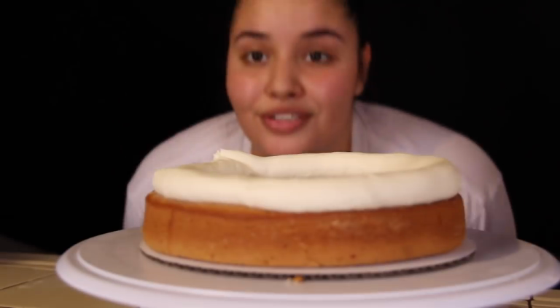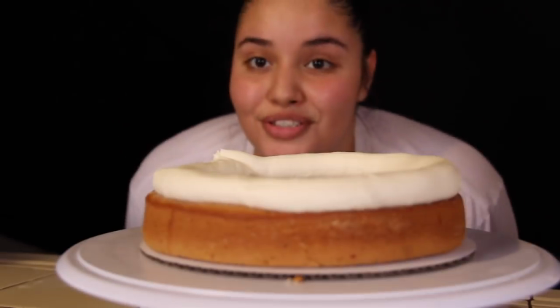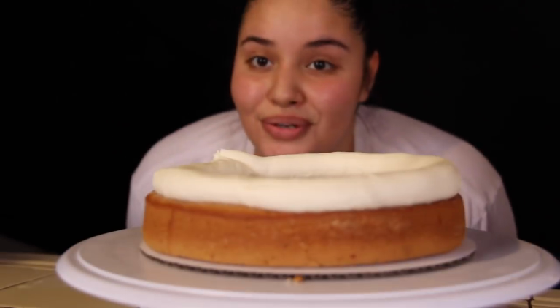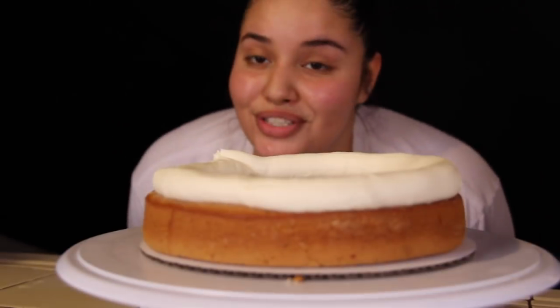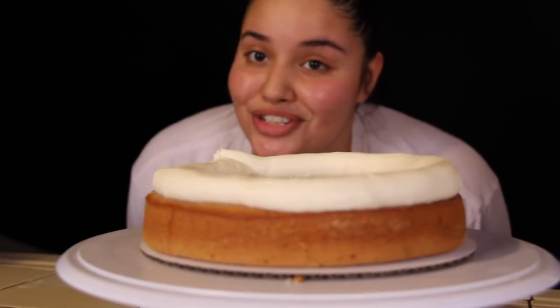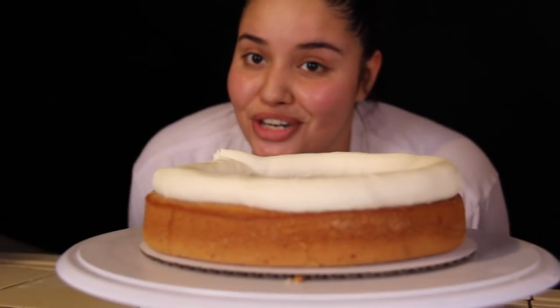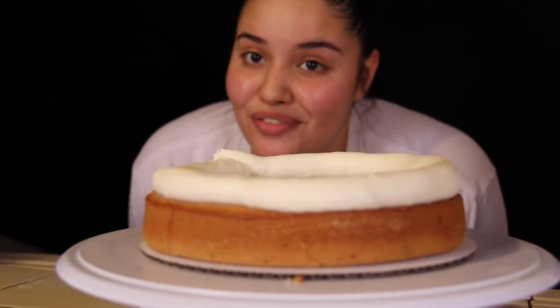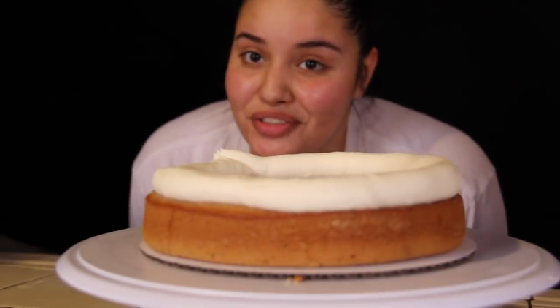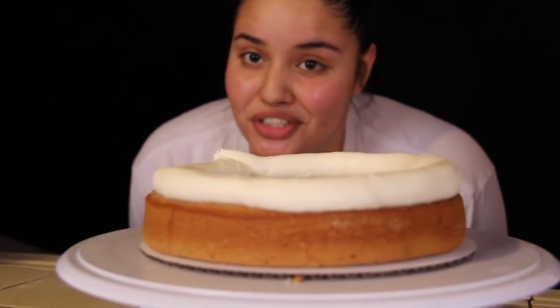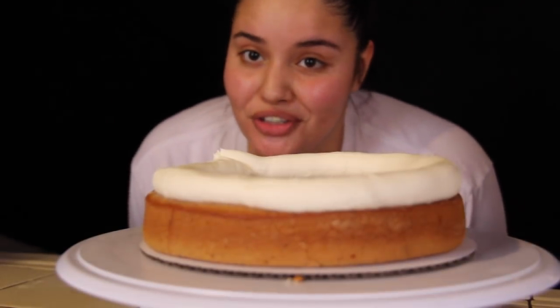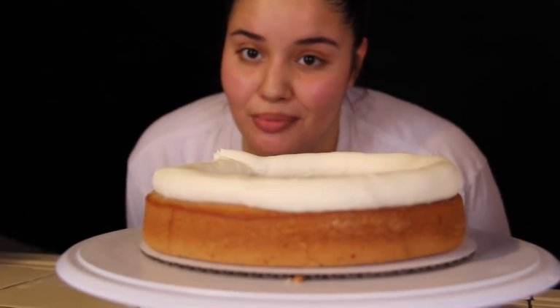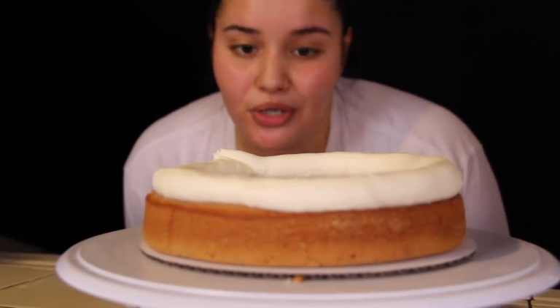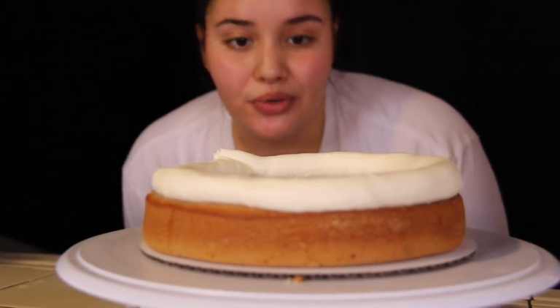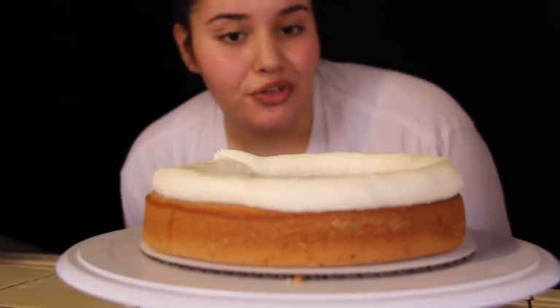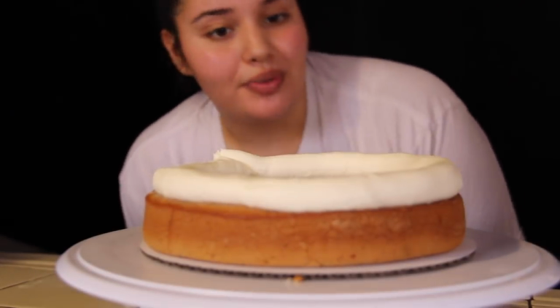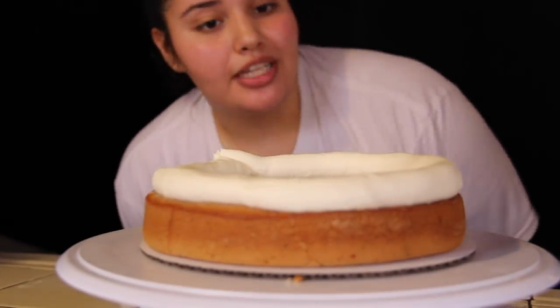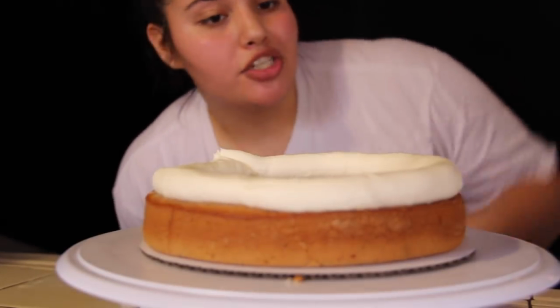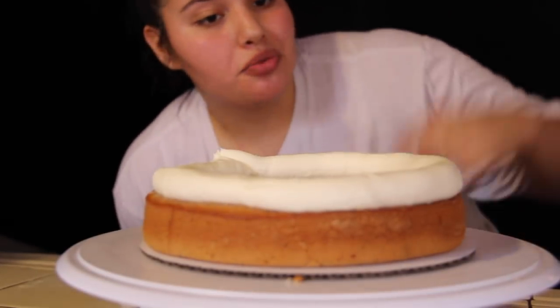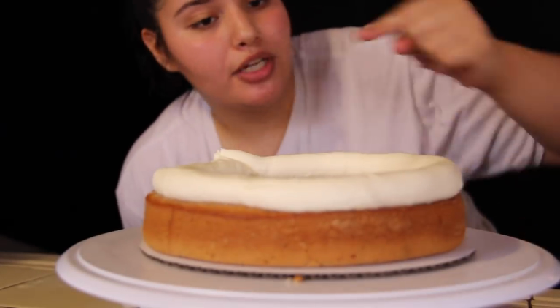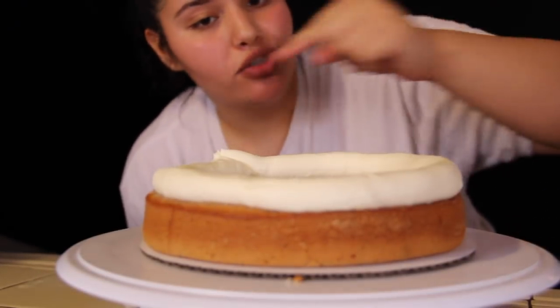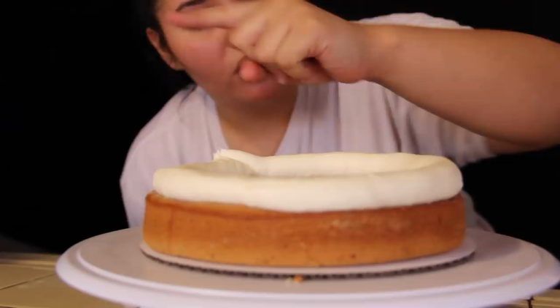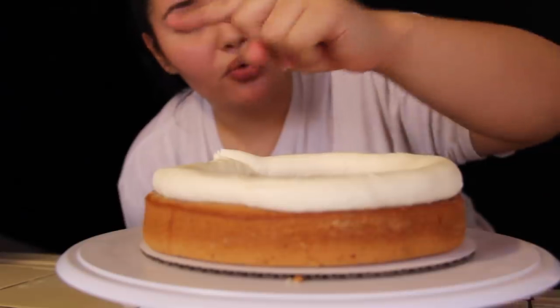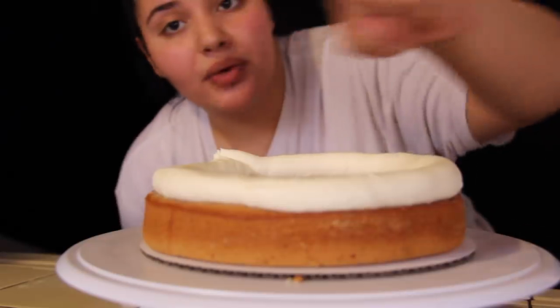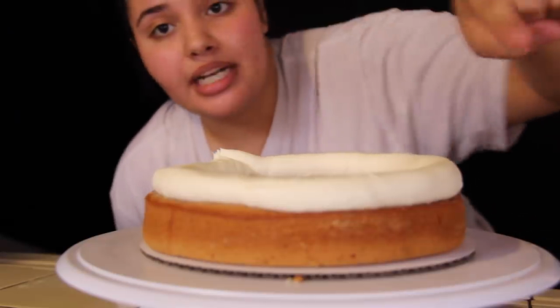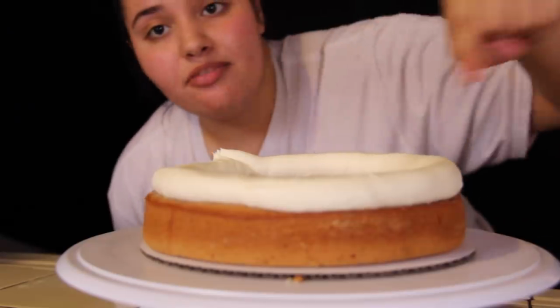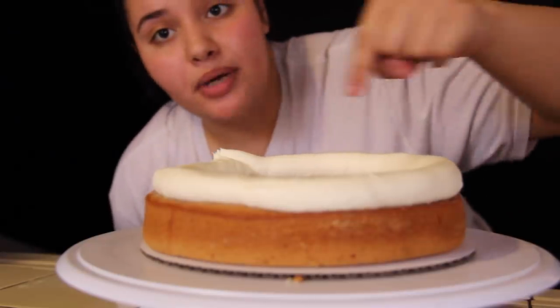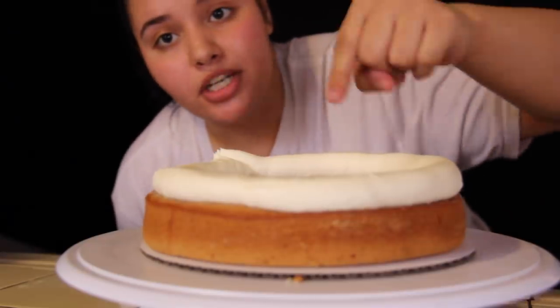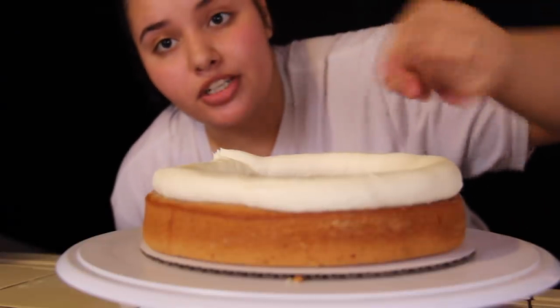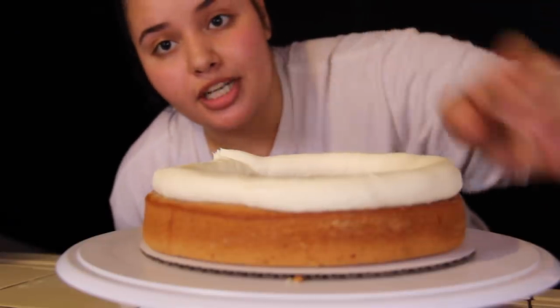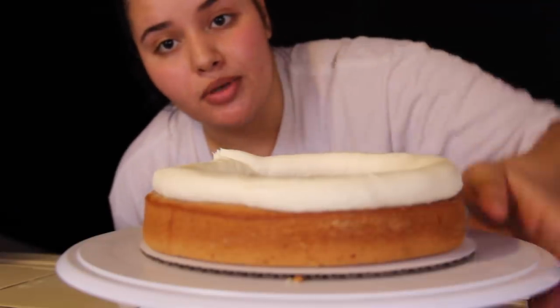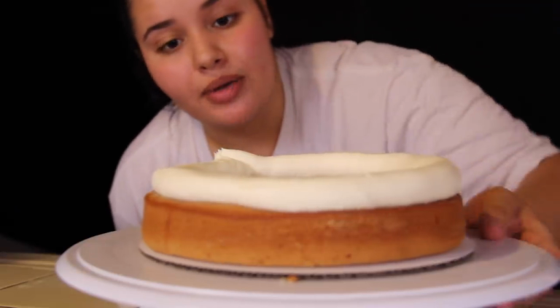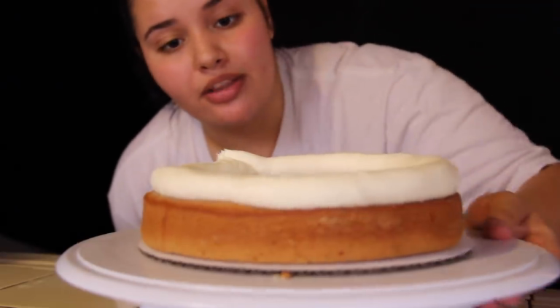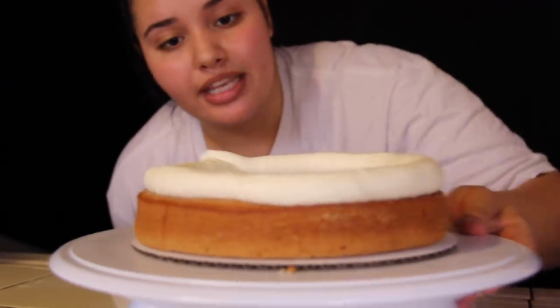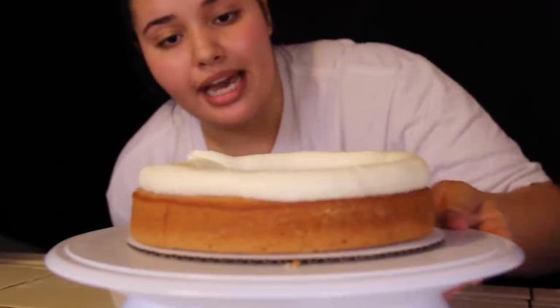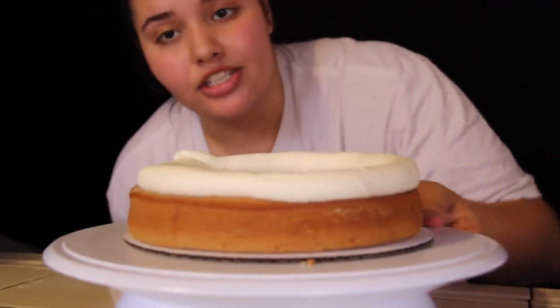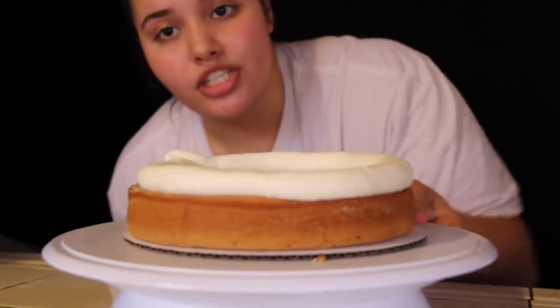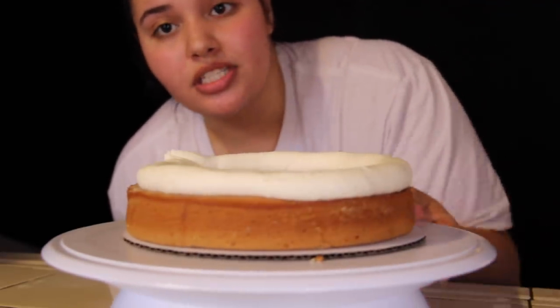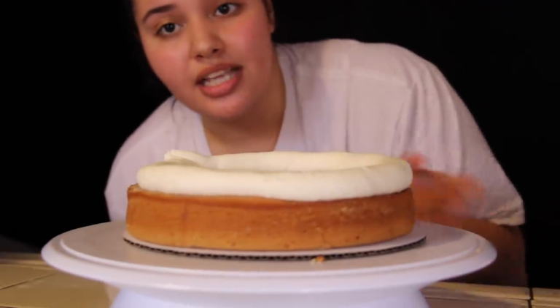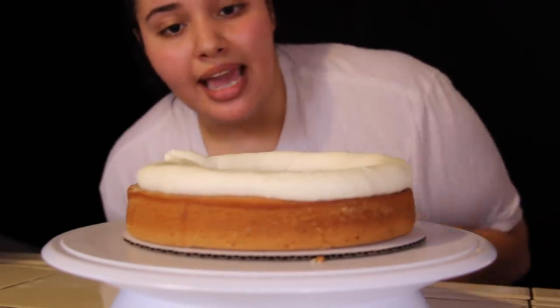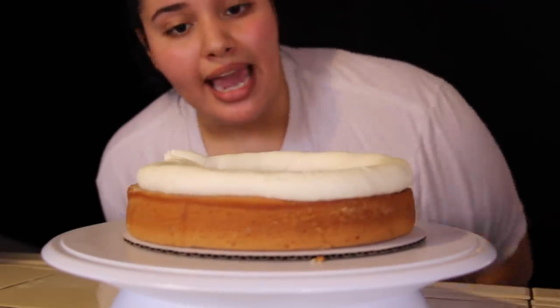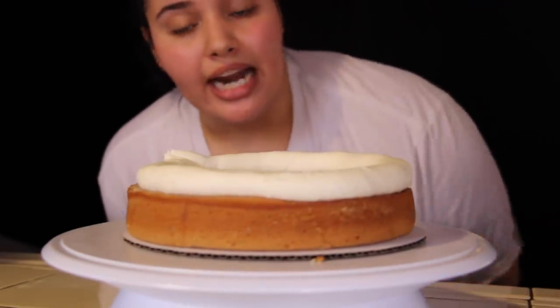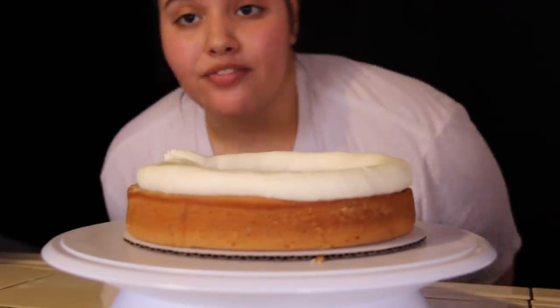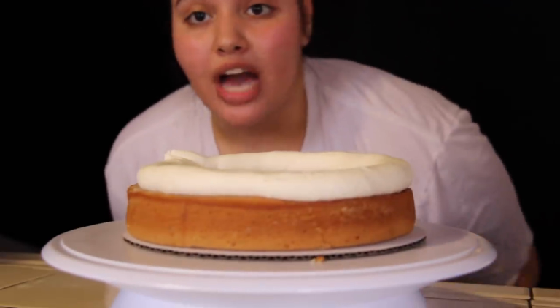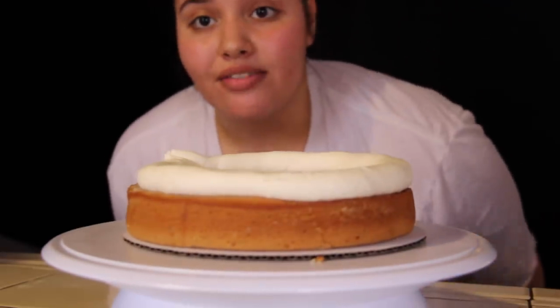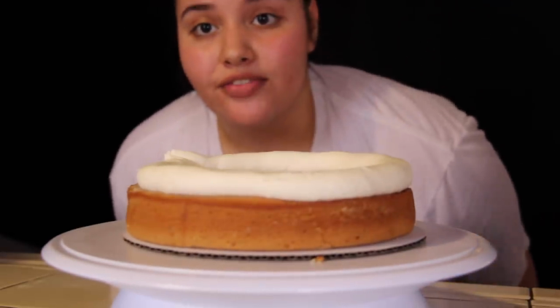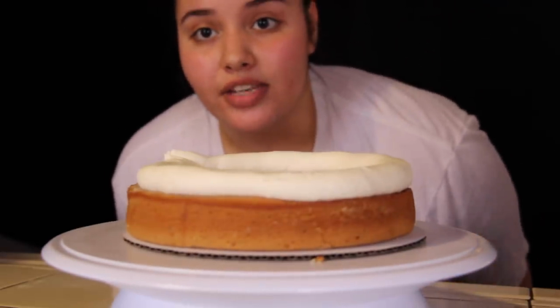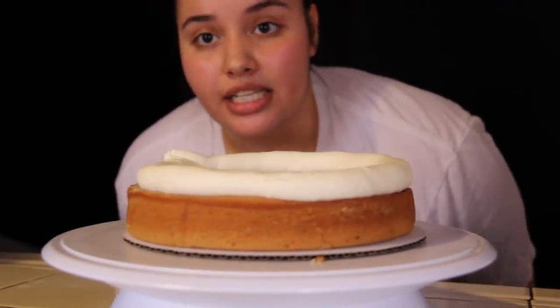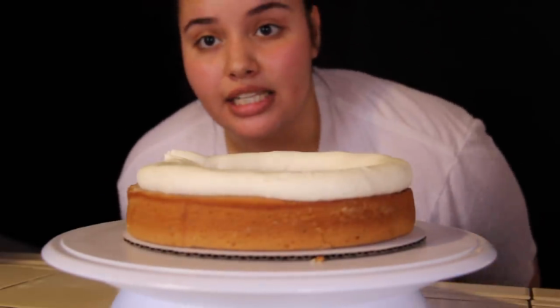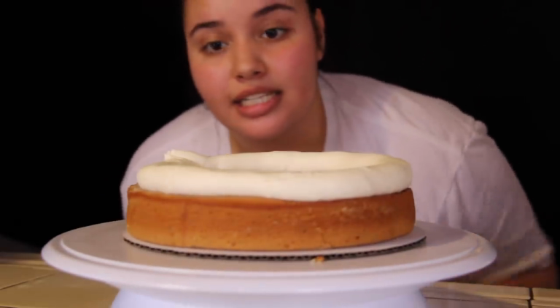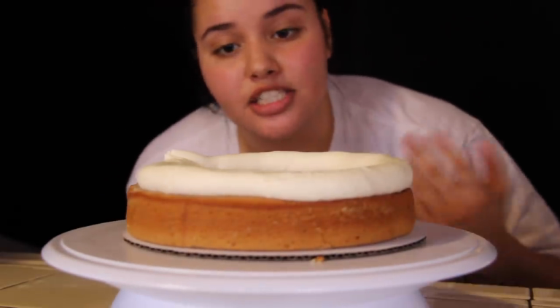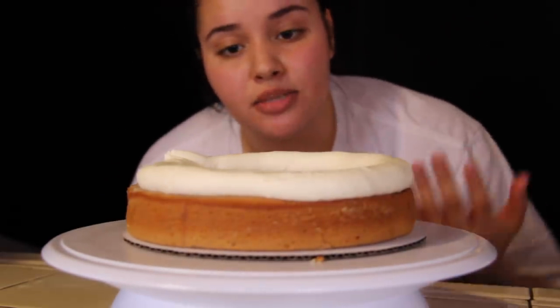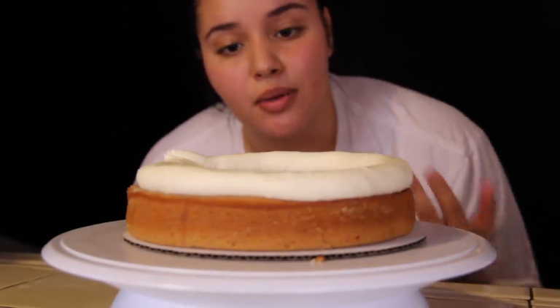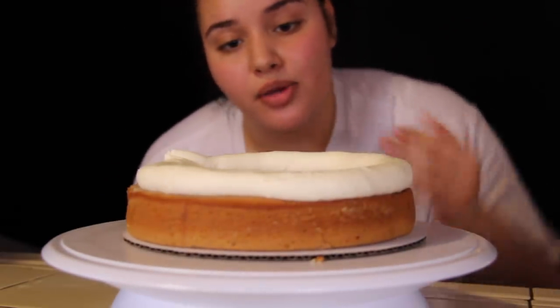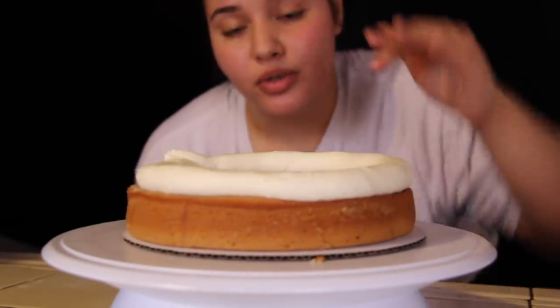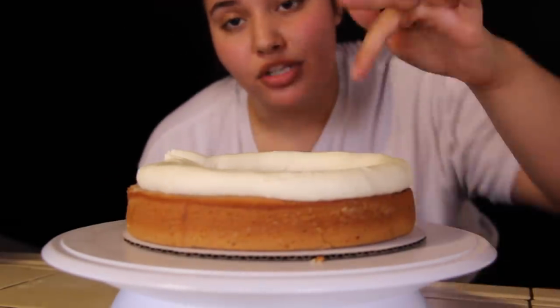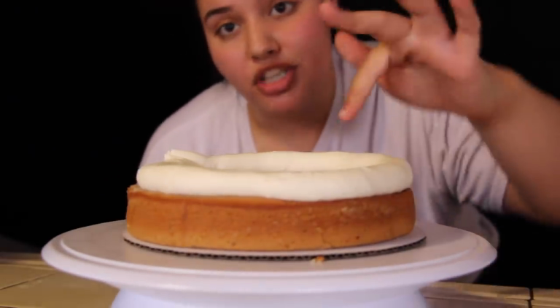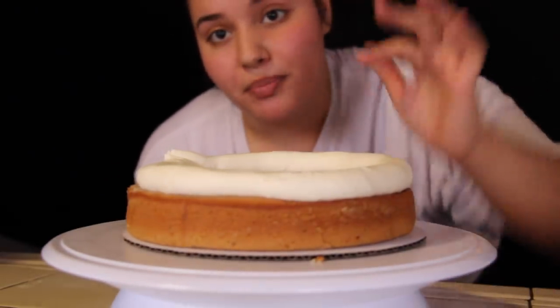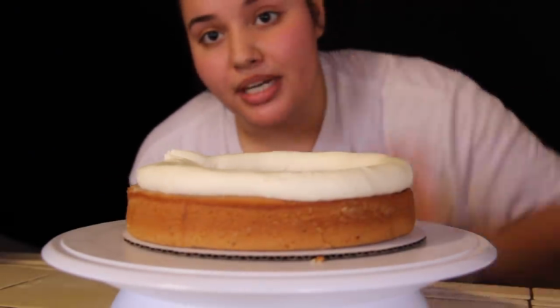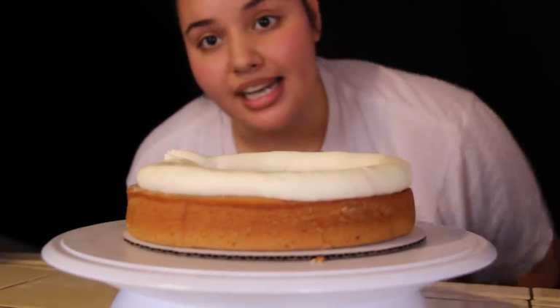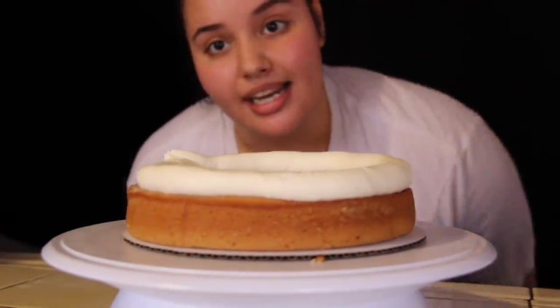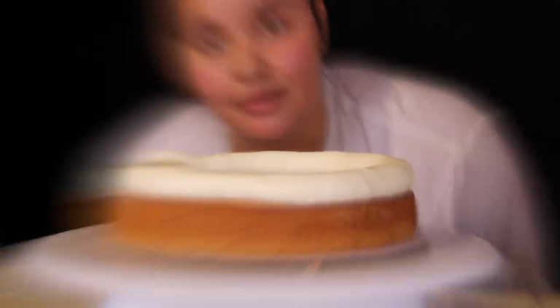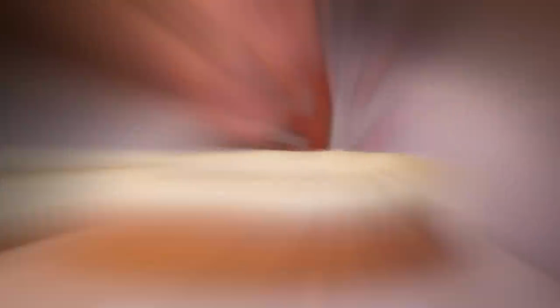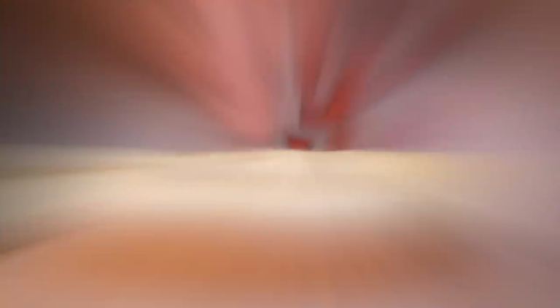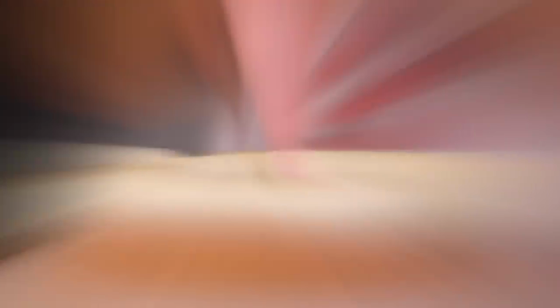To start off with your crumb coat, you really just want to do a ring of buttercream around the edges, and if you have a filling, this is the moment where you start putting it in the middle.